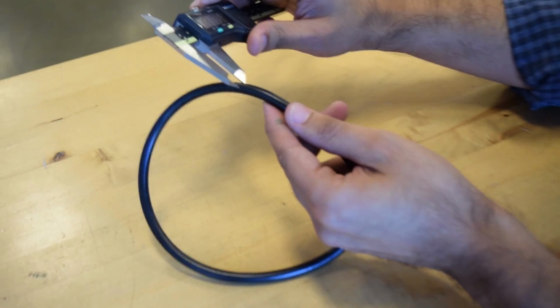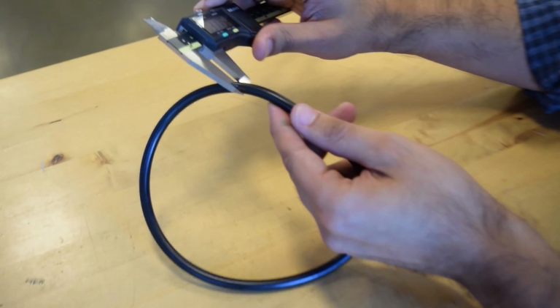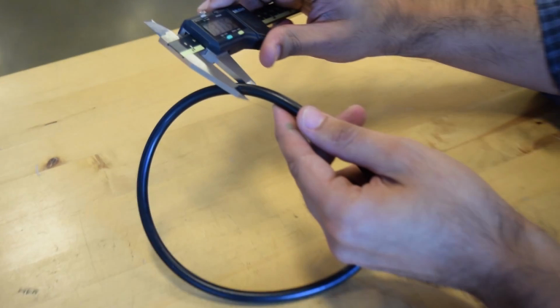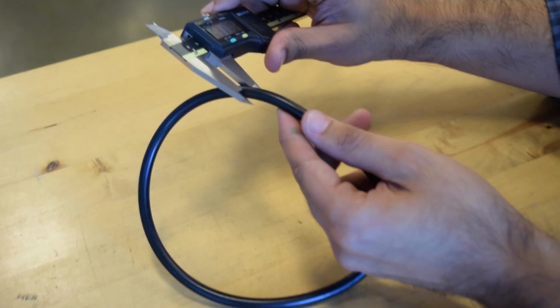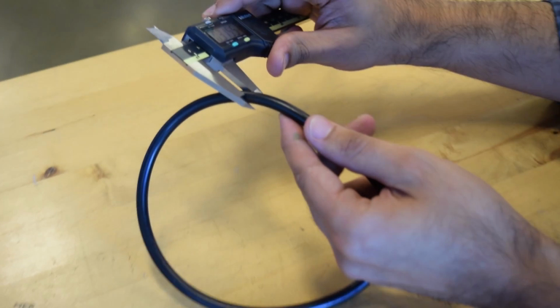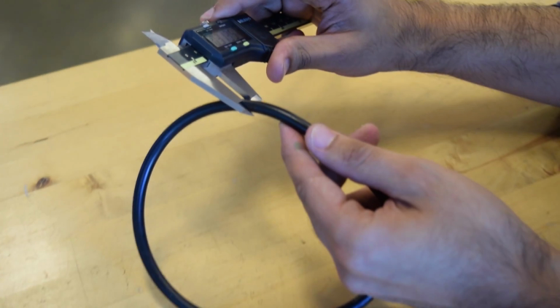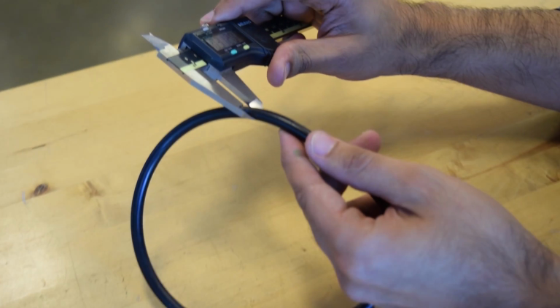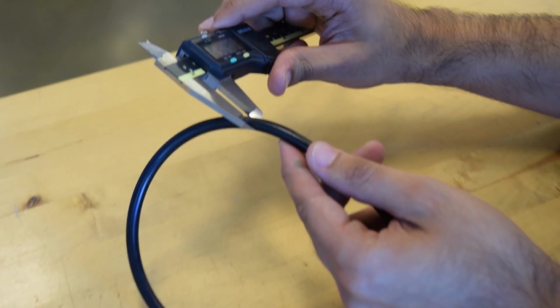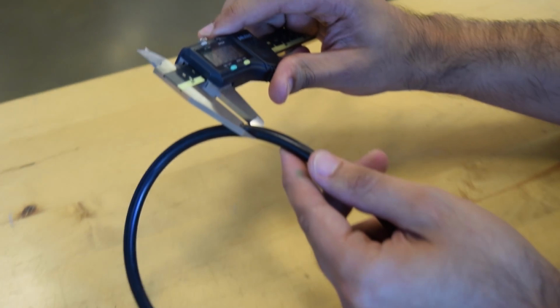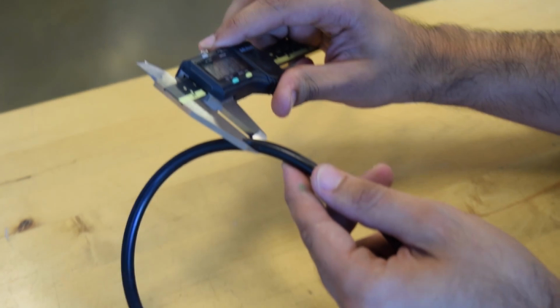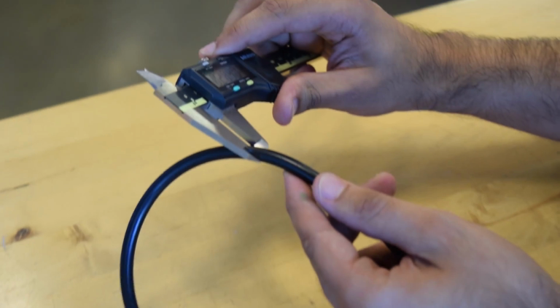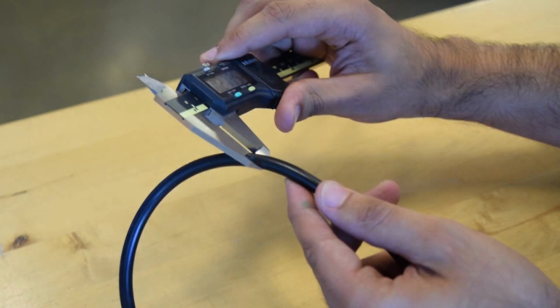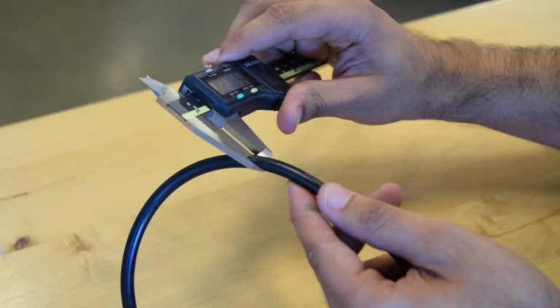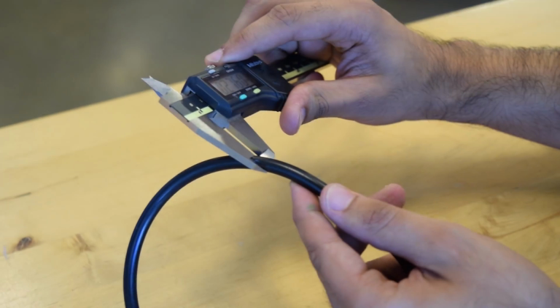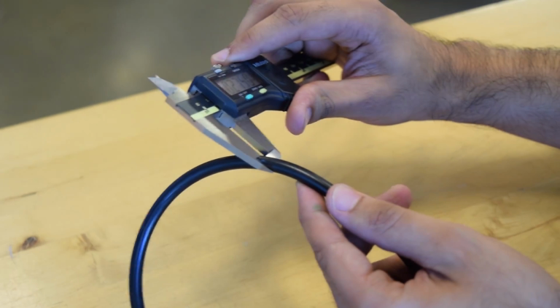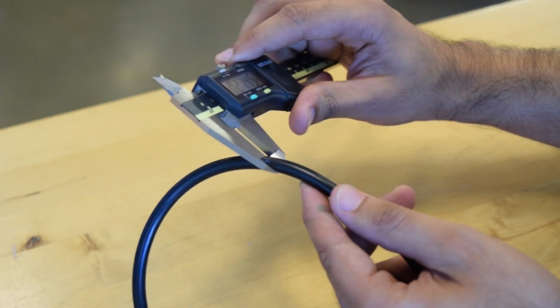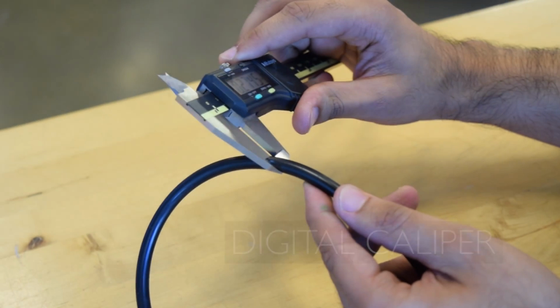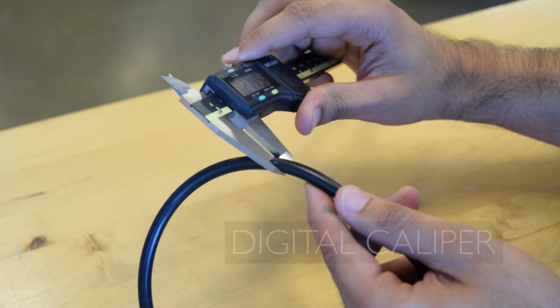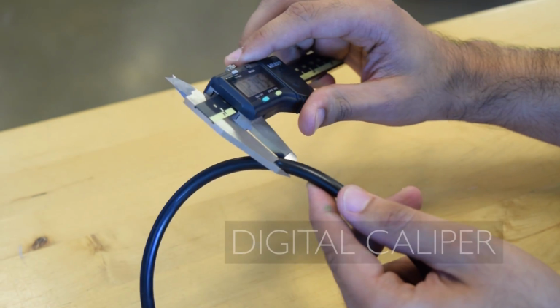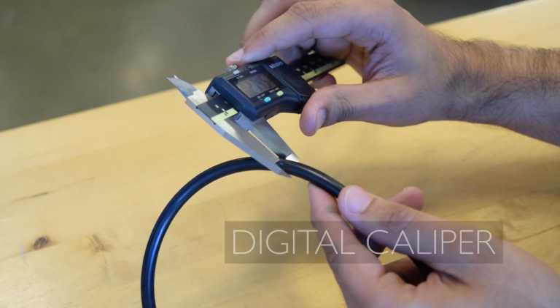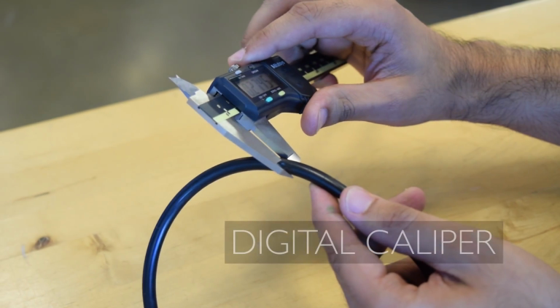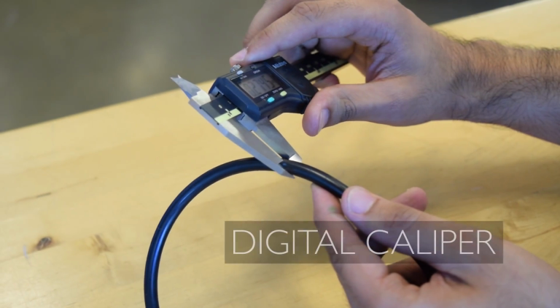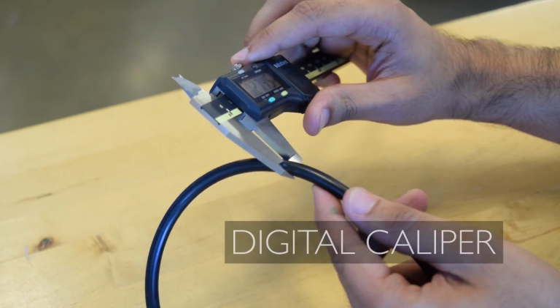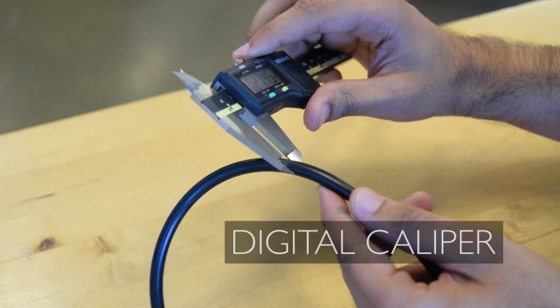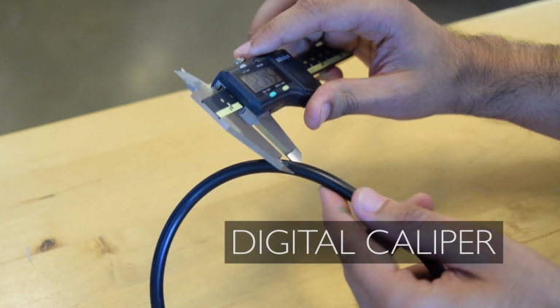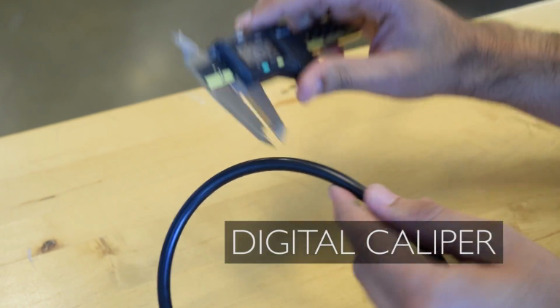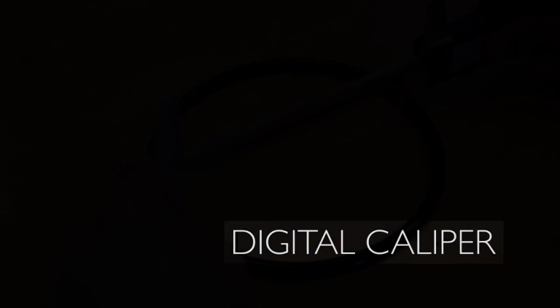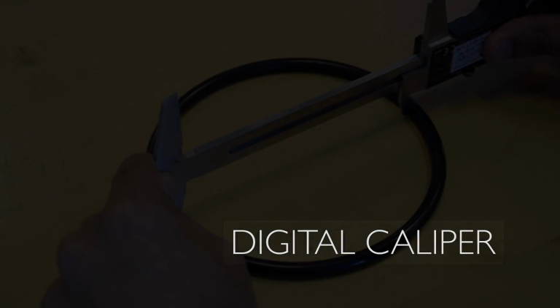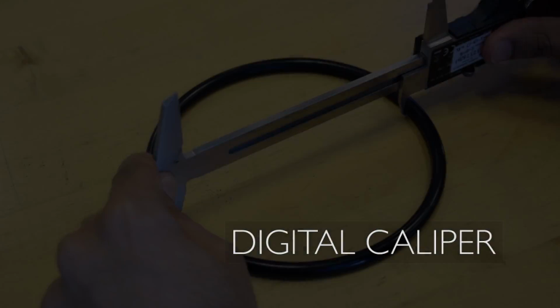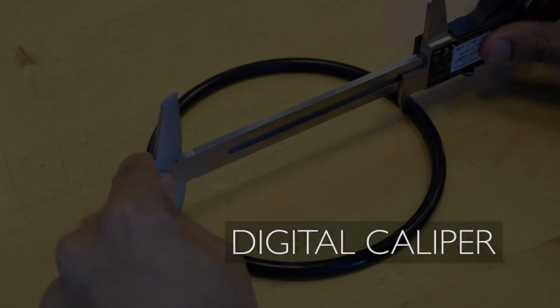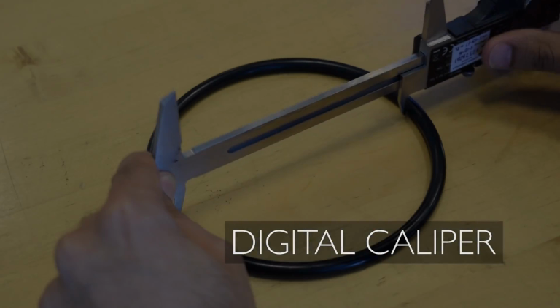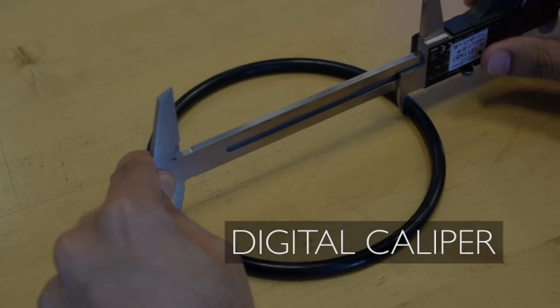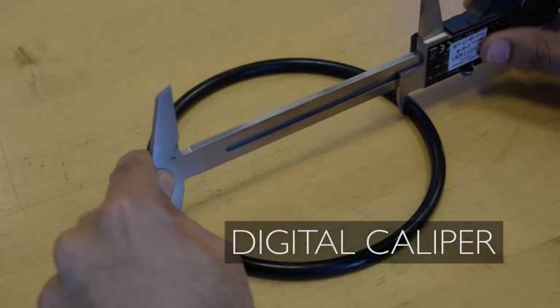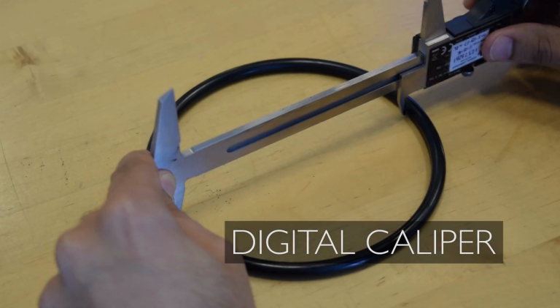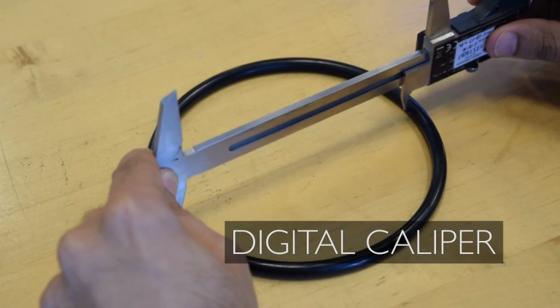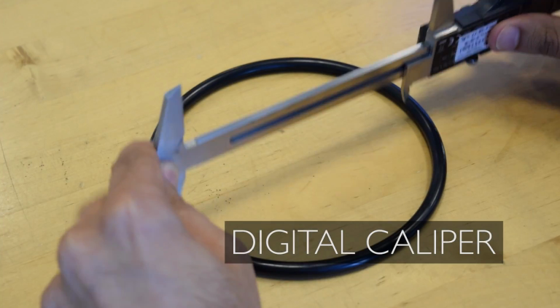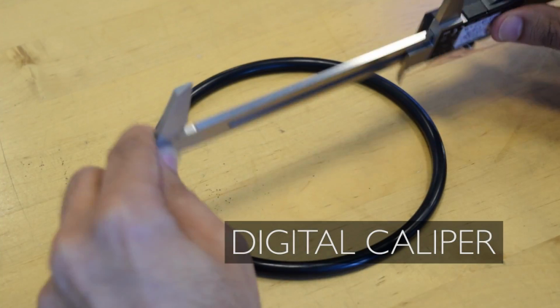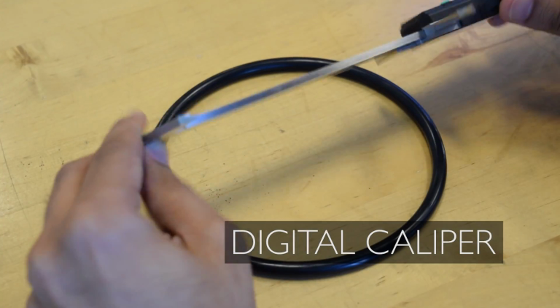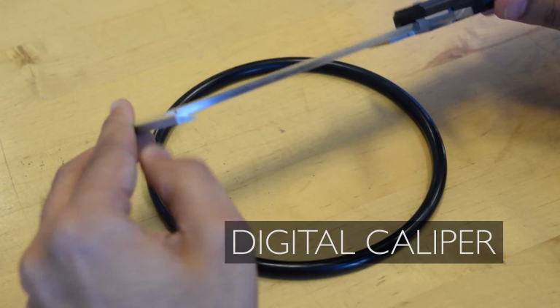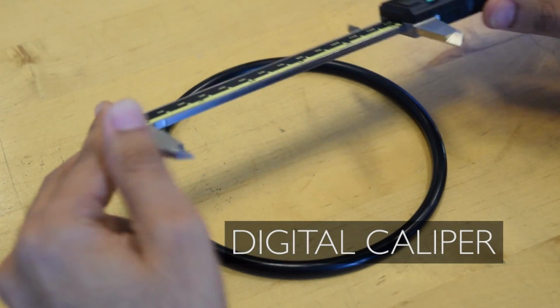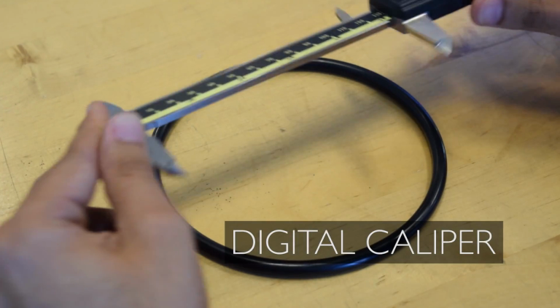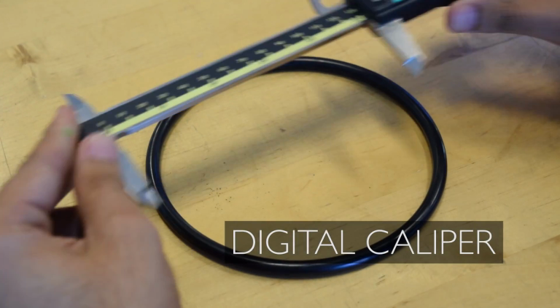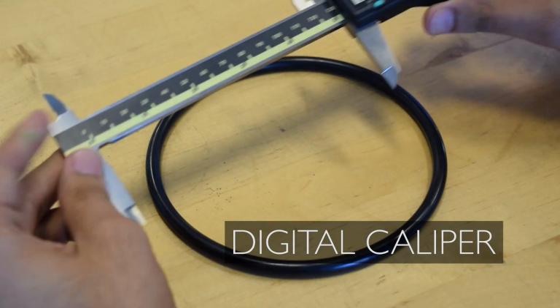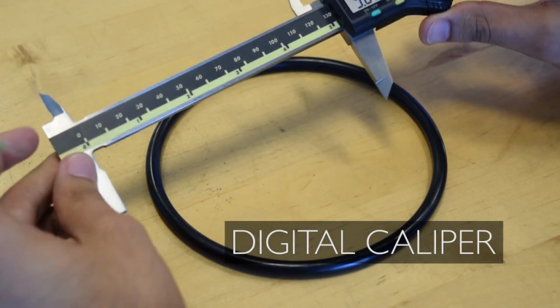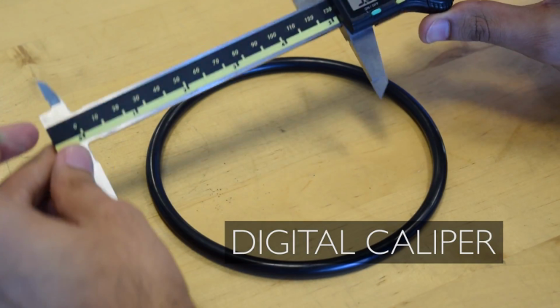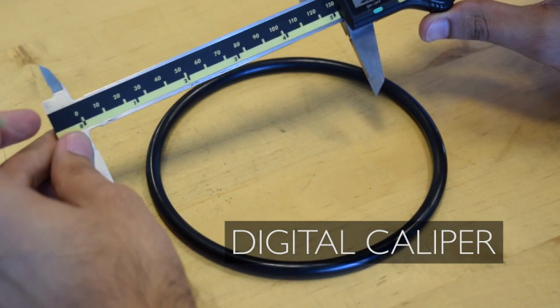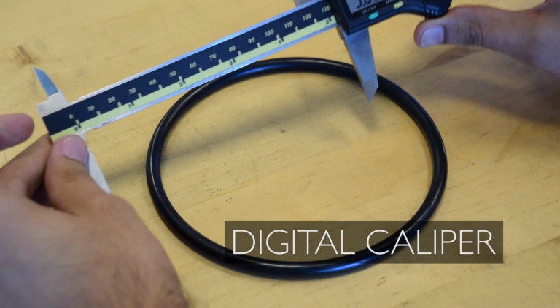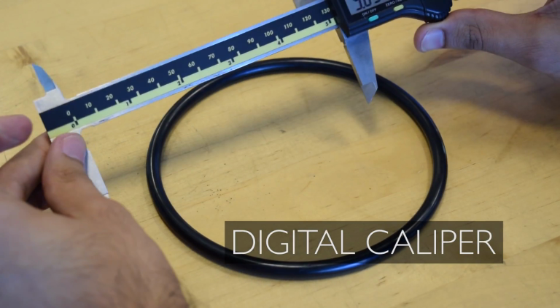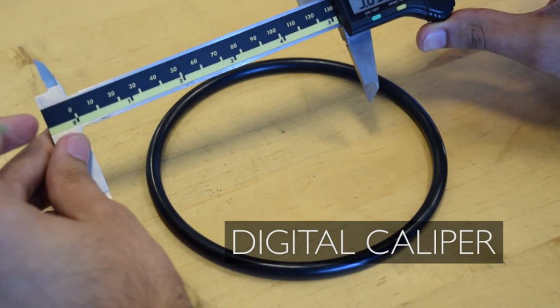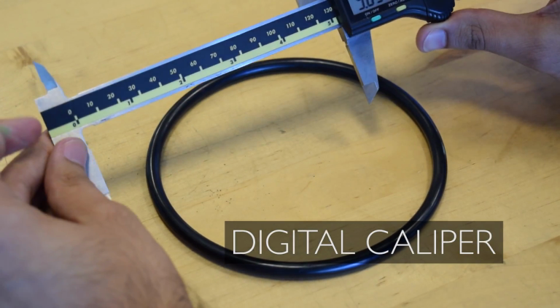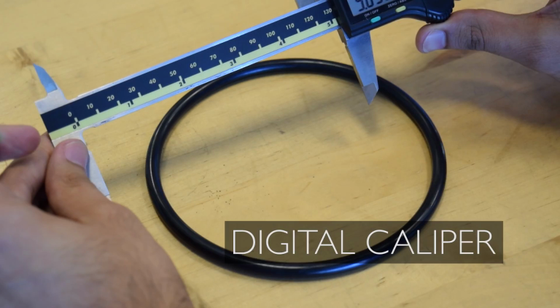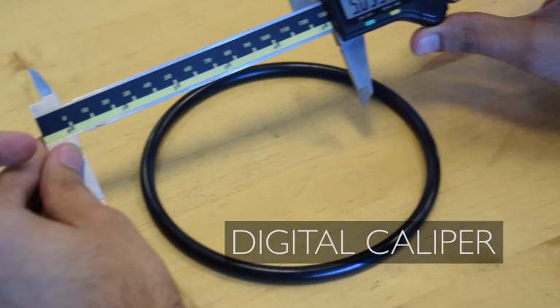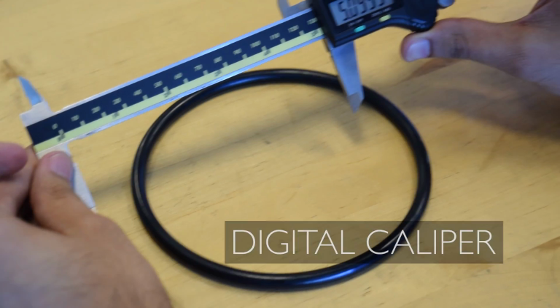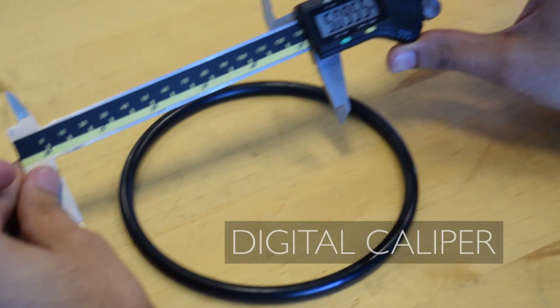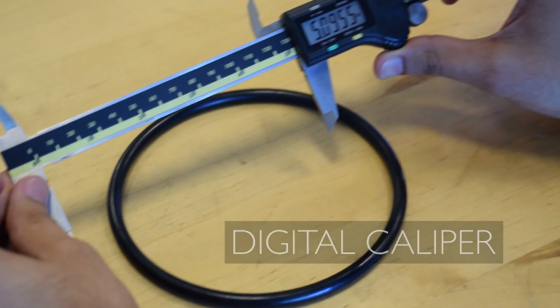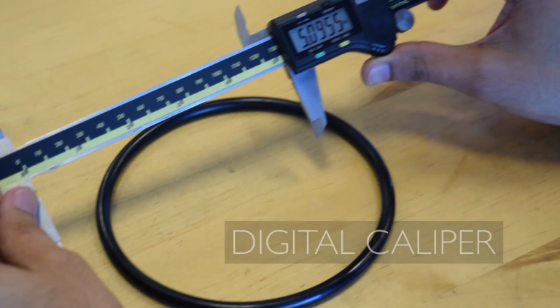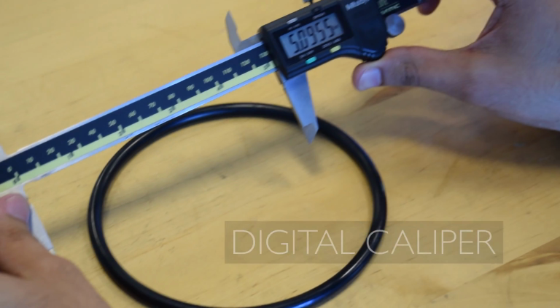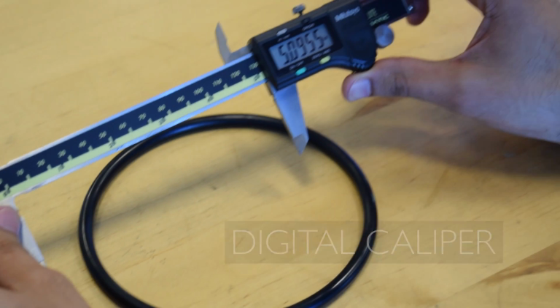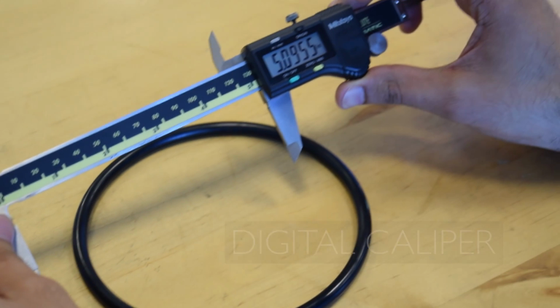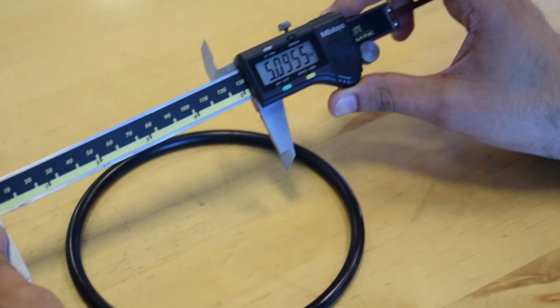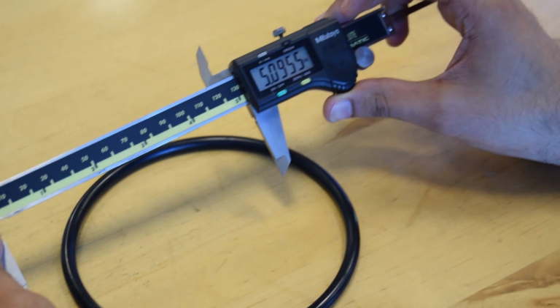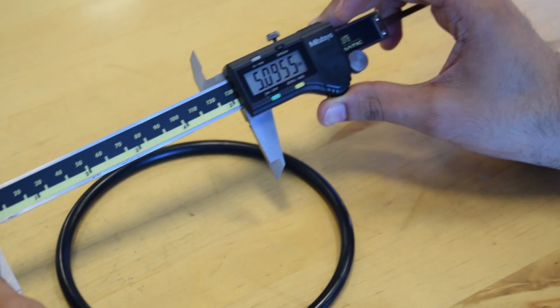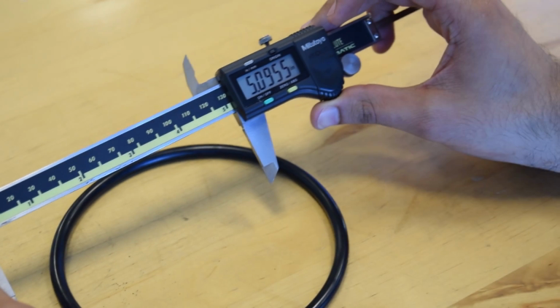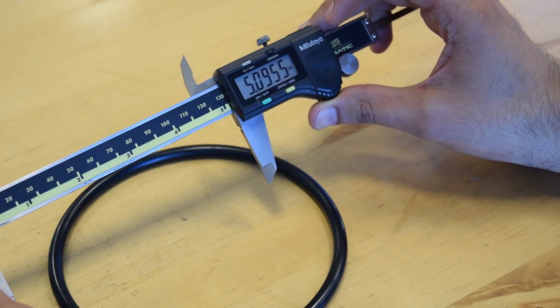A preferred tool for precise measurement, our sliding caliper can measure the diameter and length of many components, not just O-Rings.